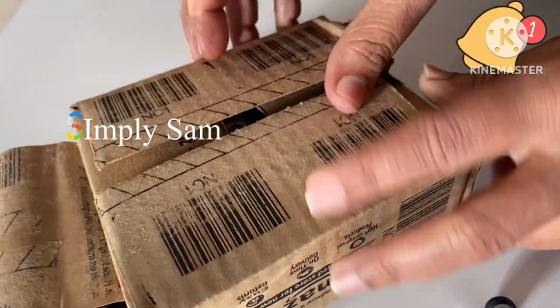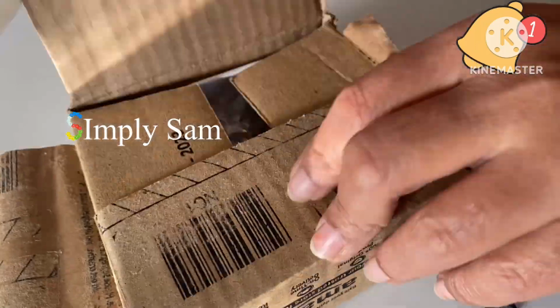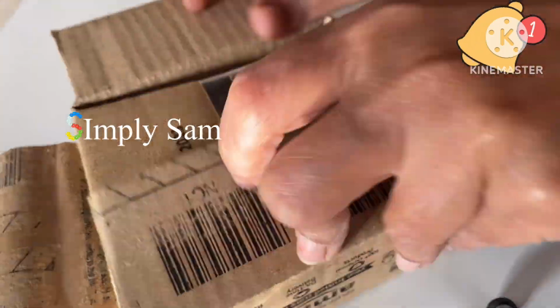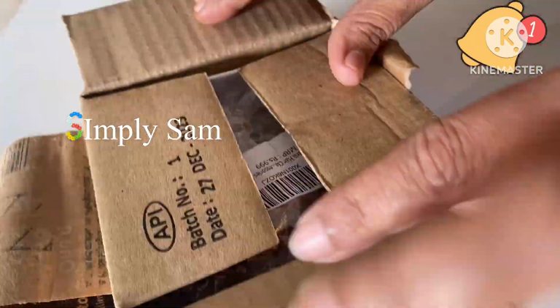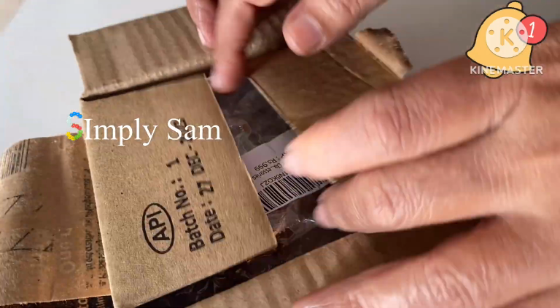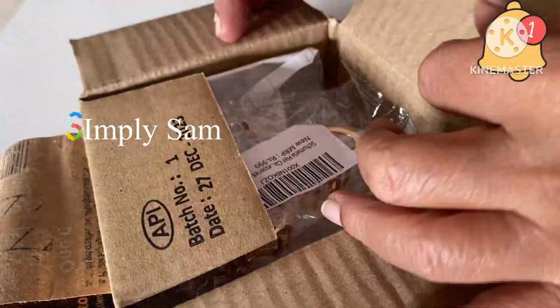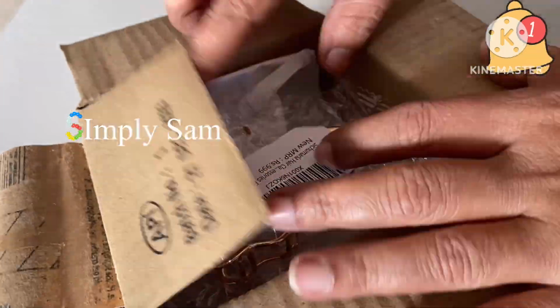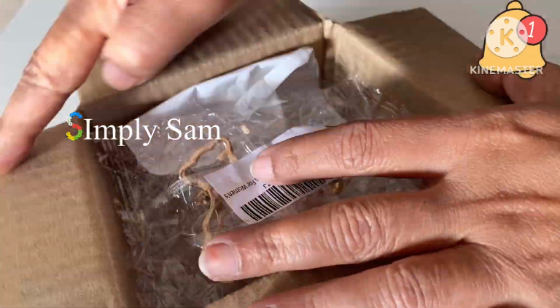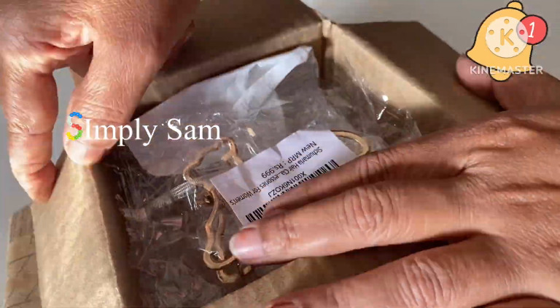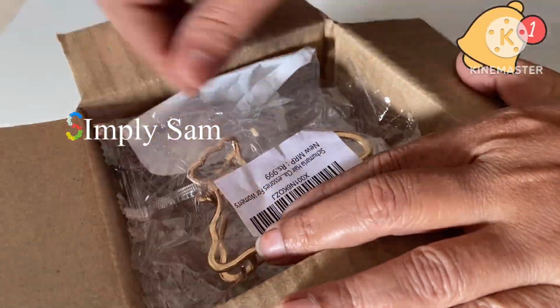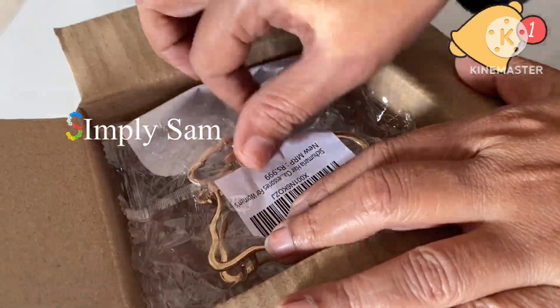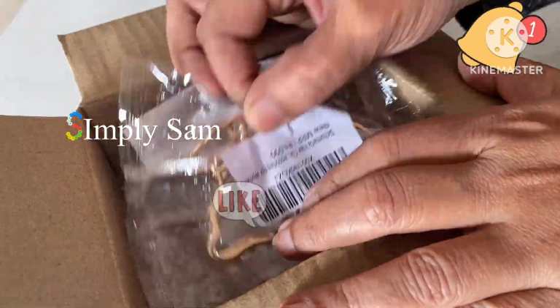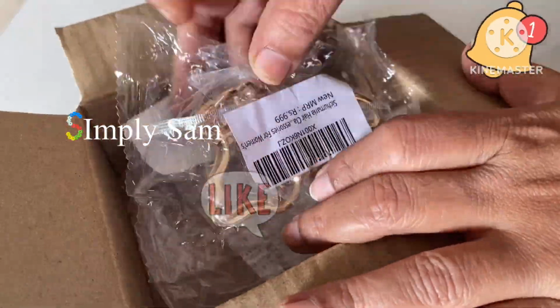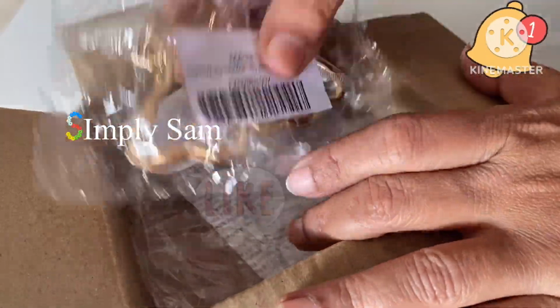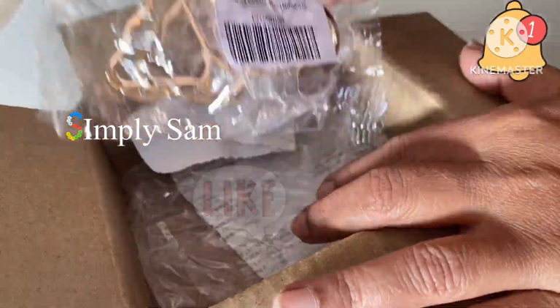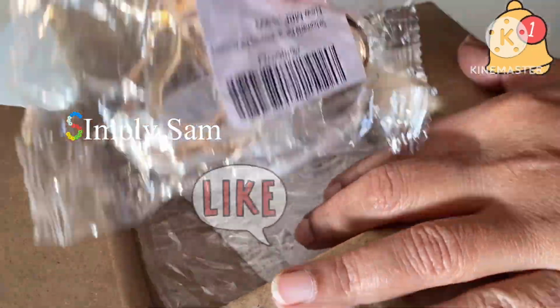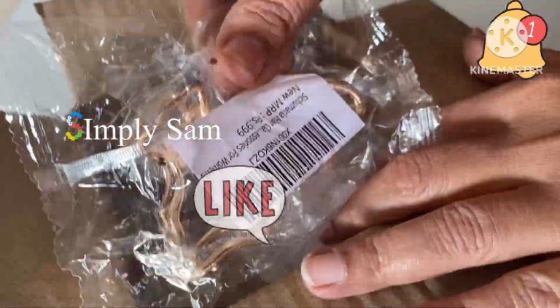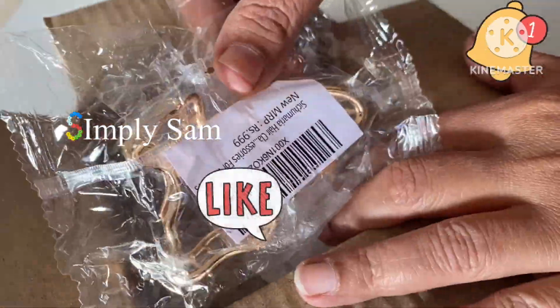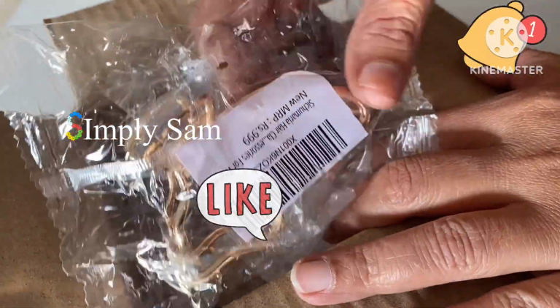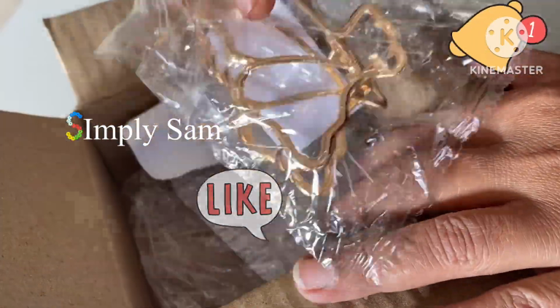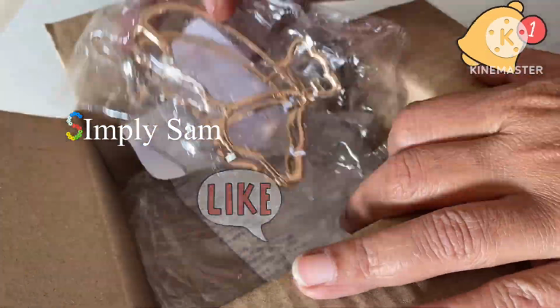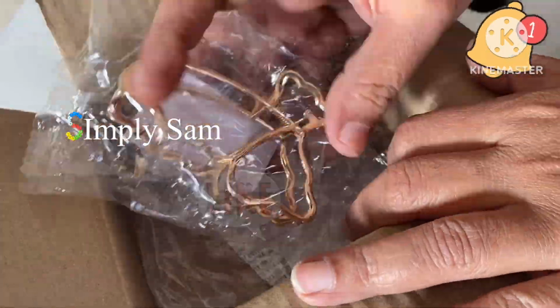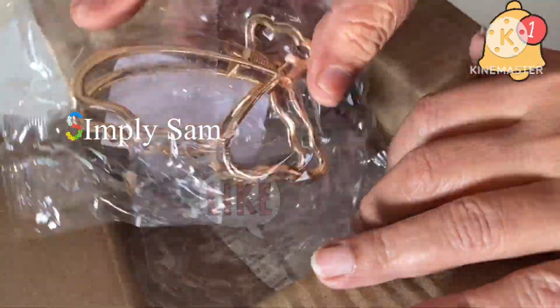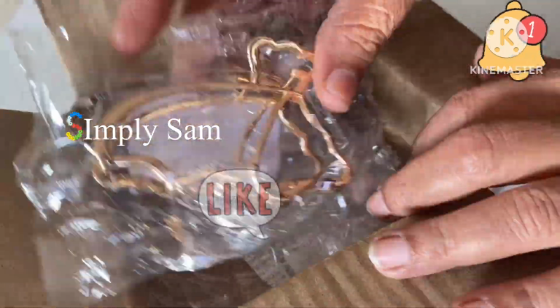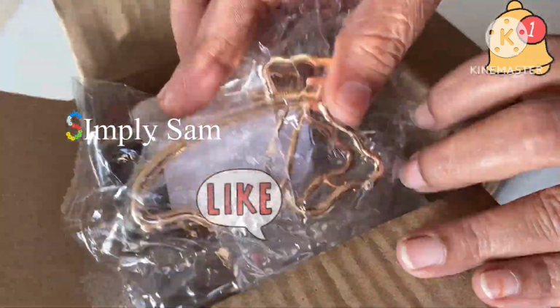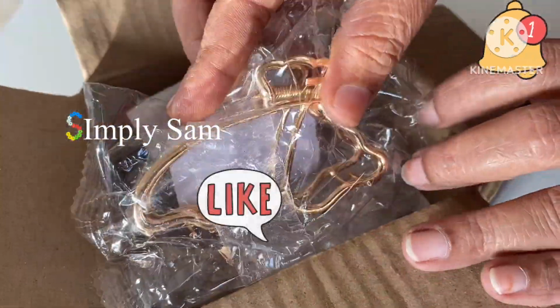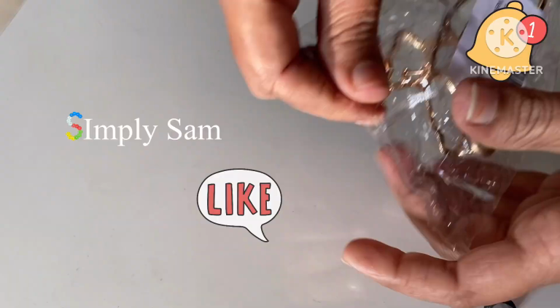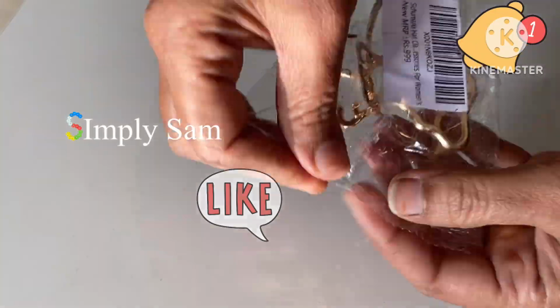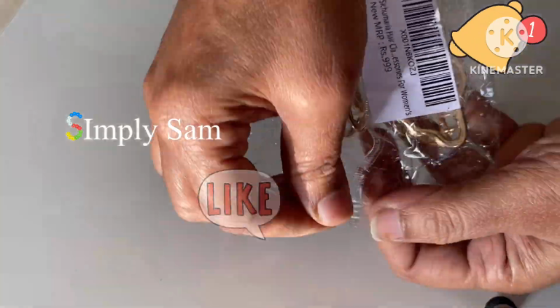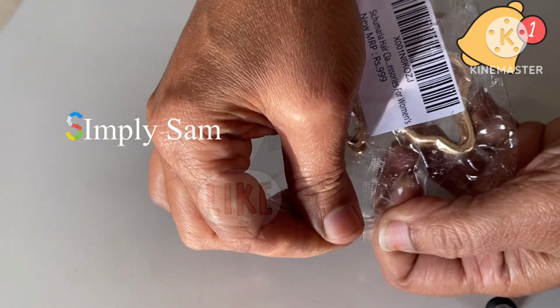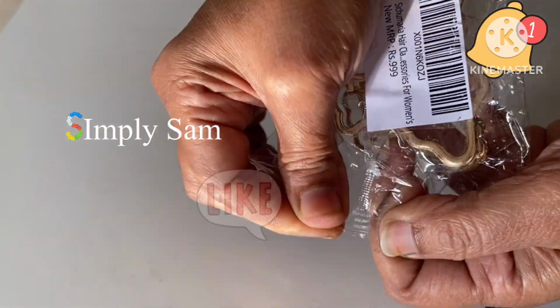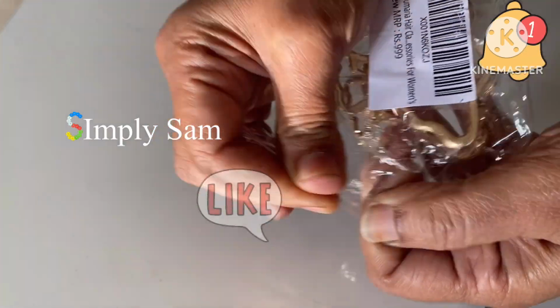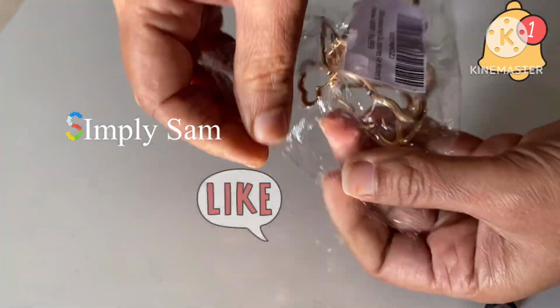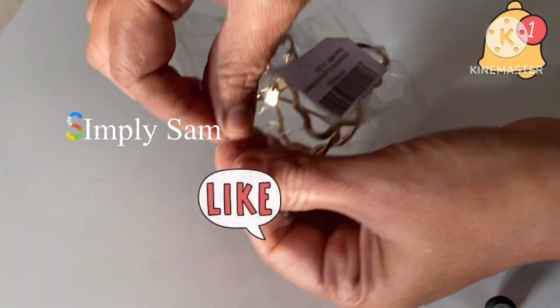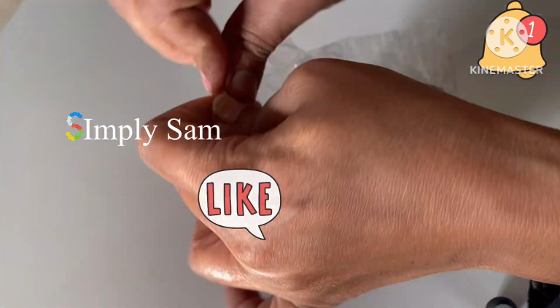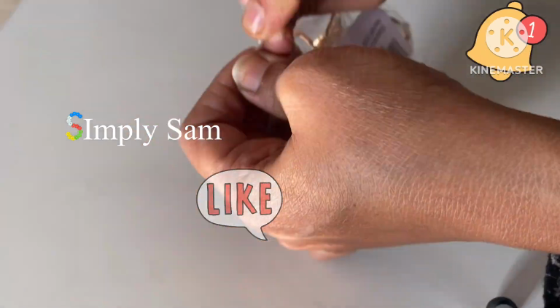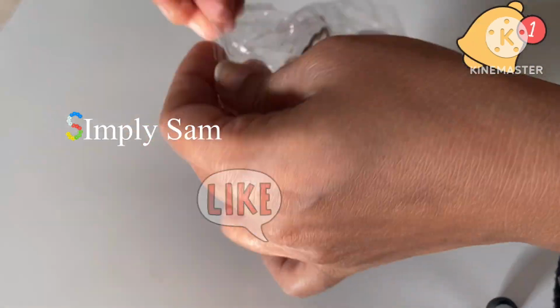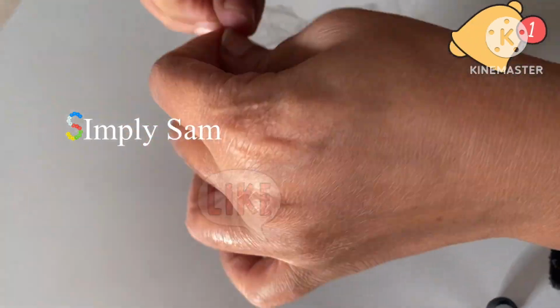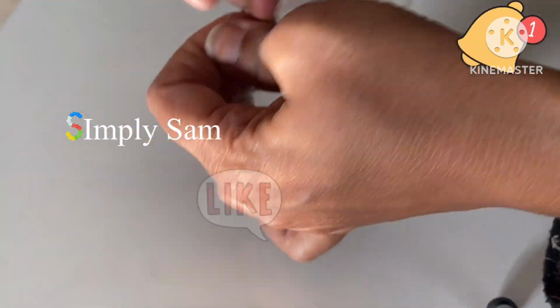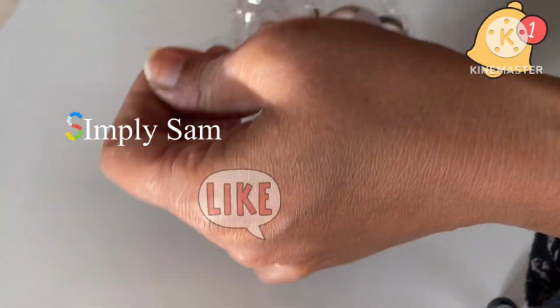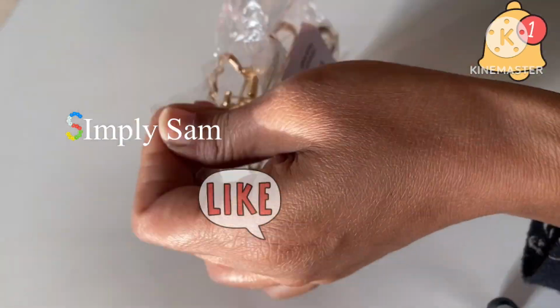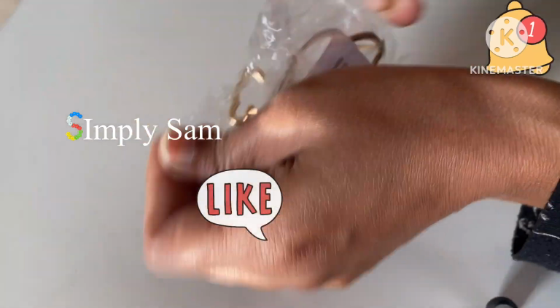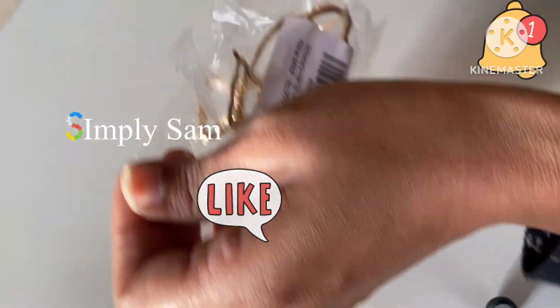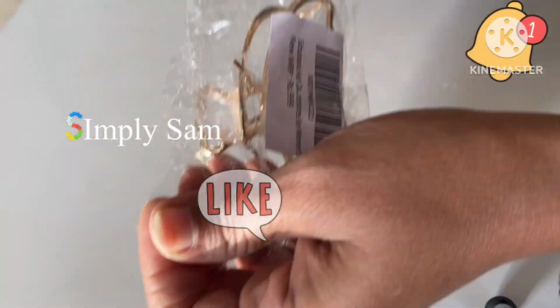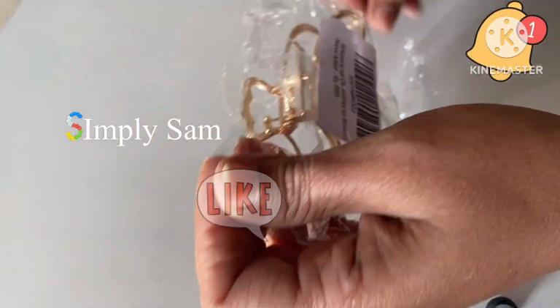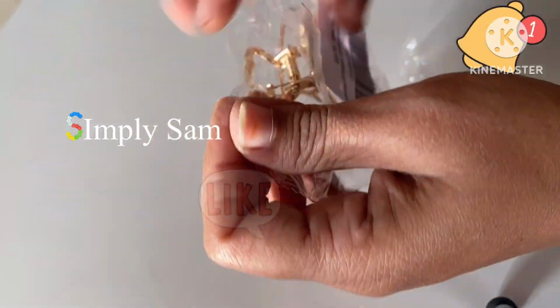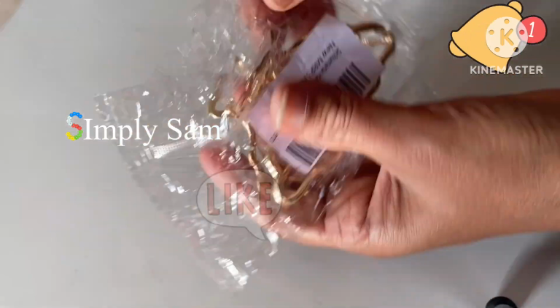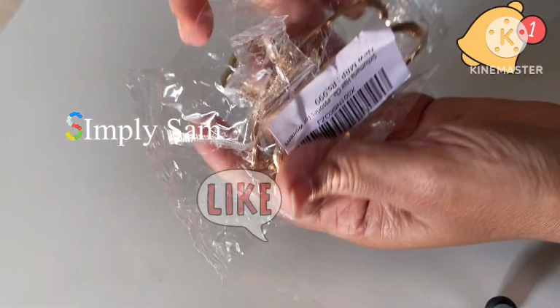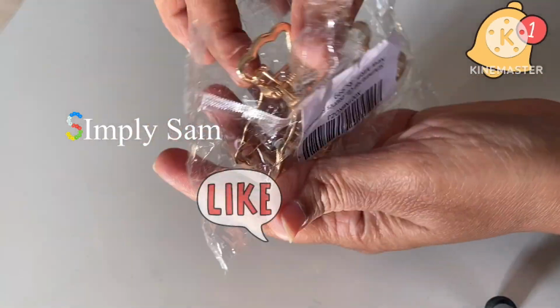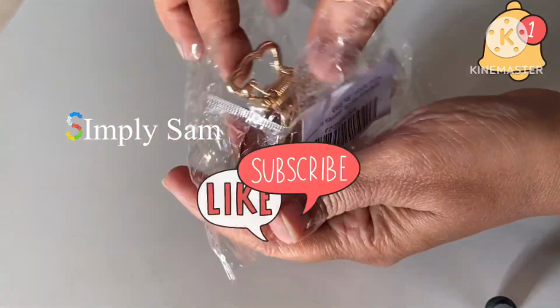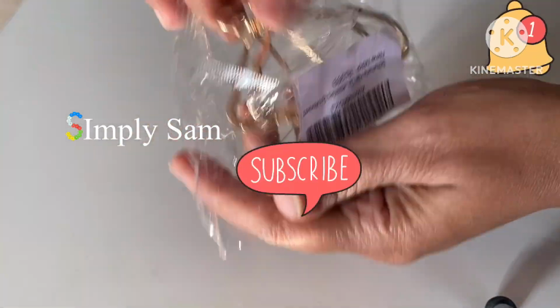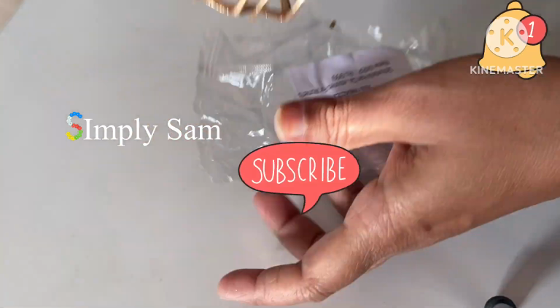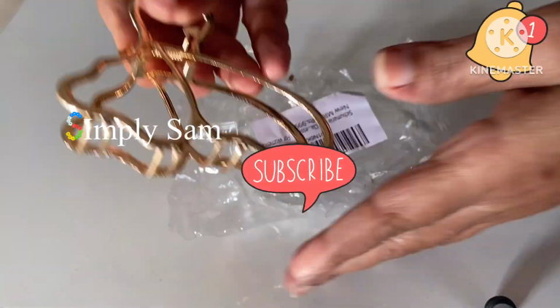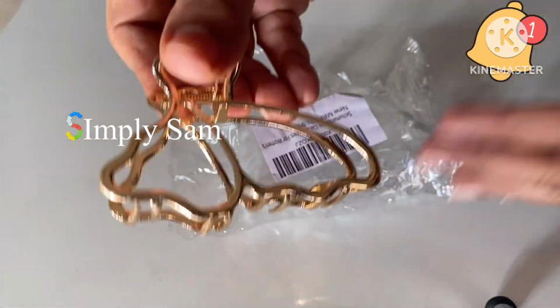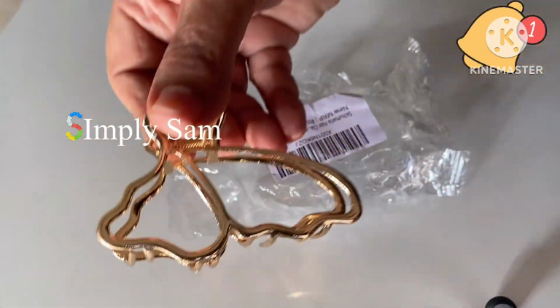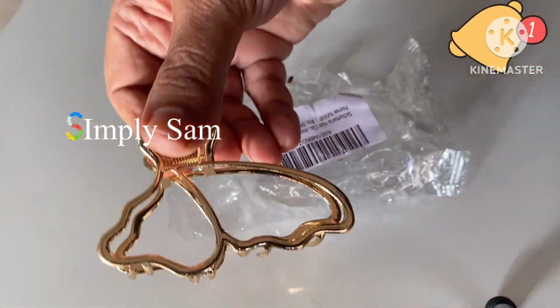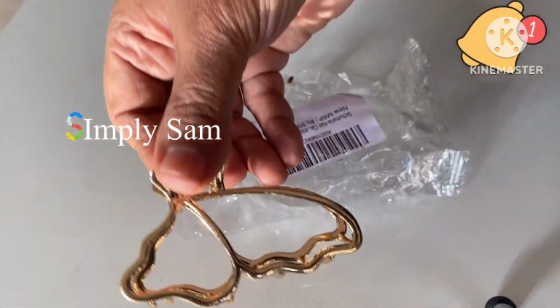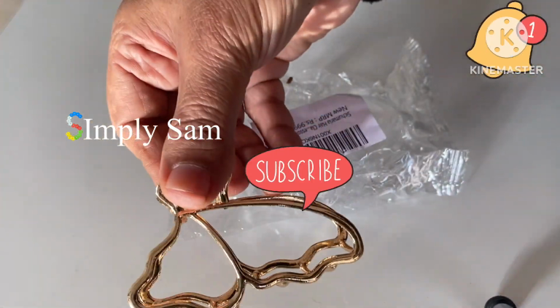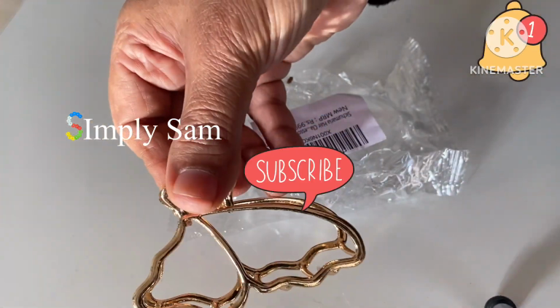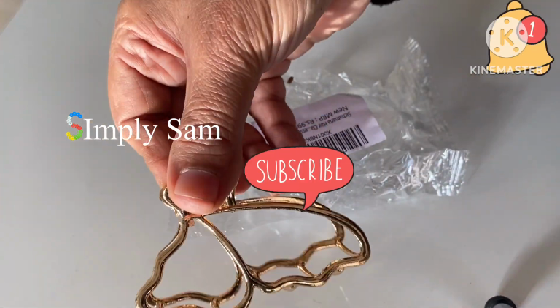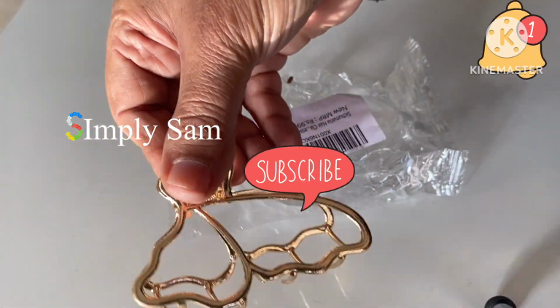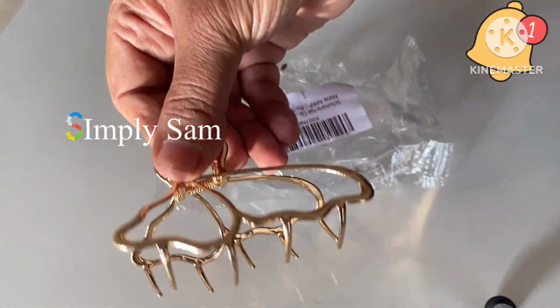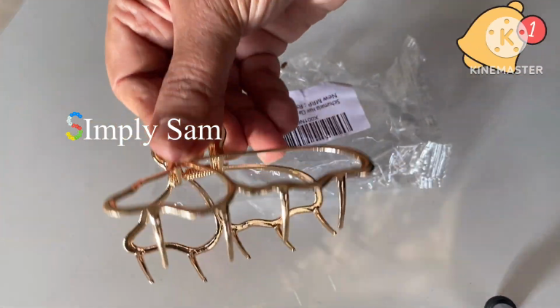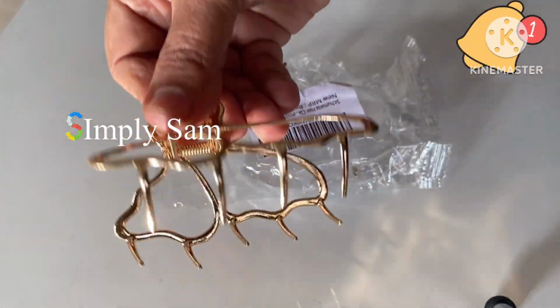If you like my videos, please like my videos, share with your friends and family, and subscribe to my channel.